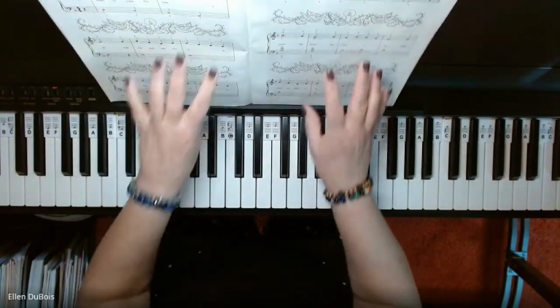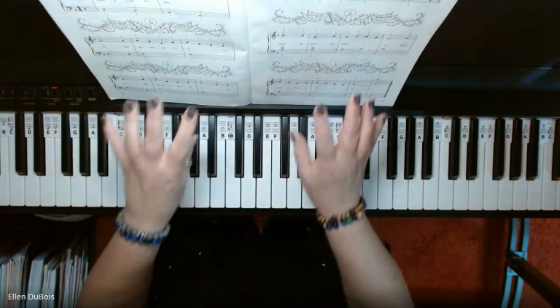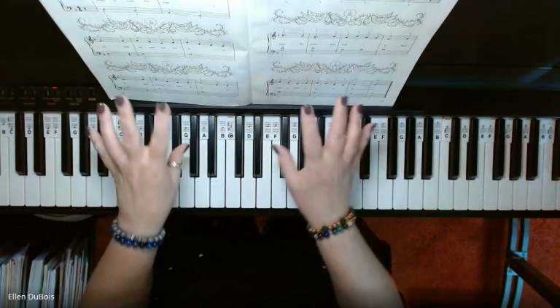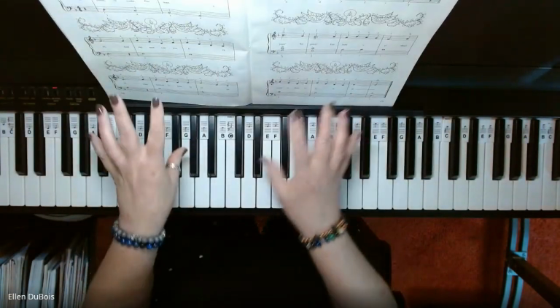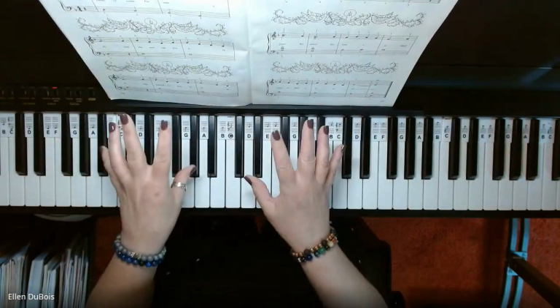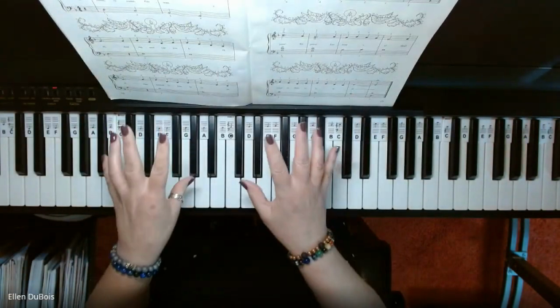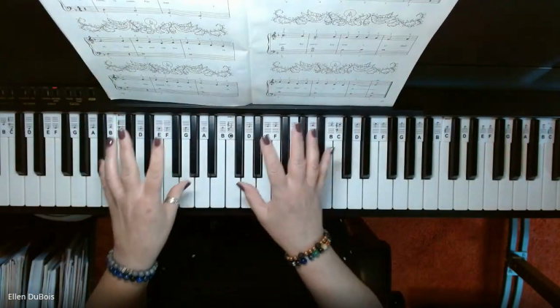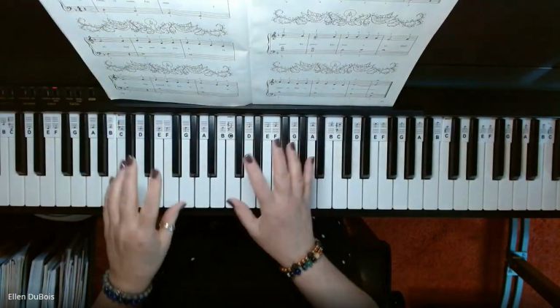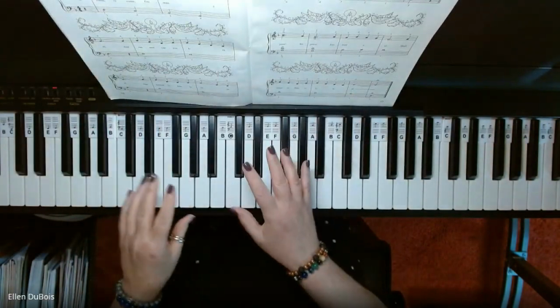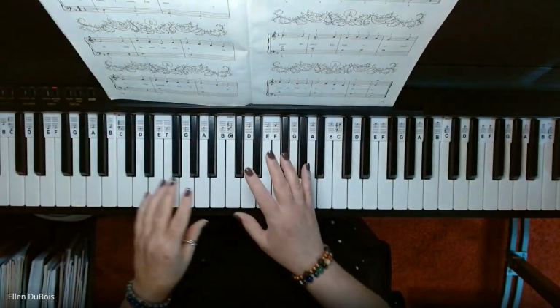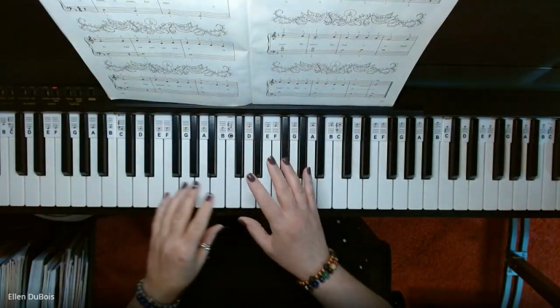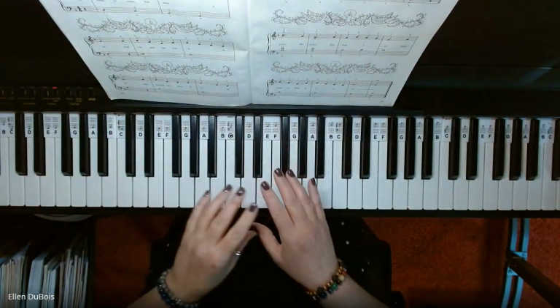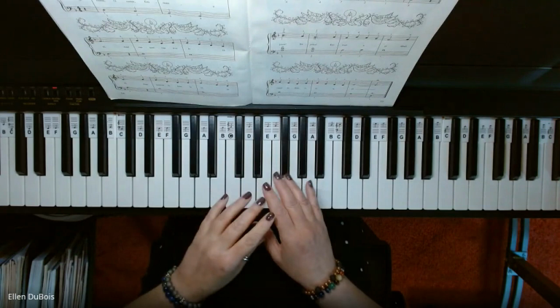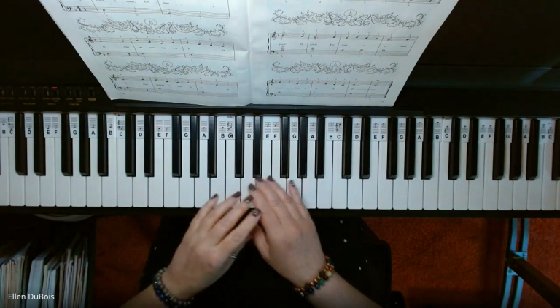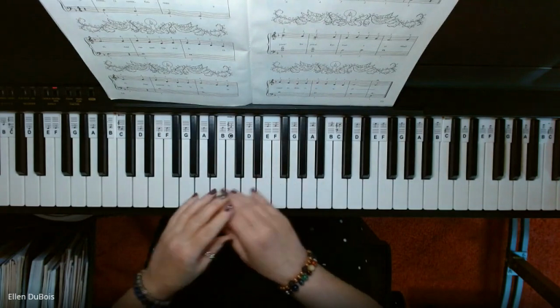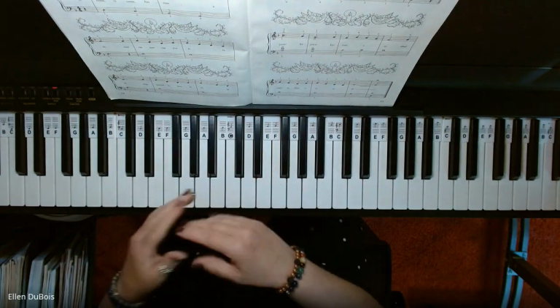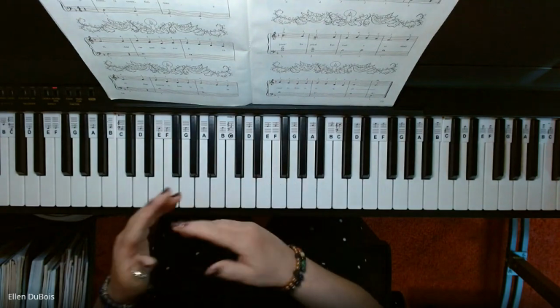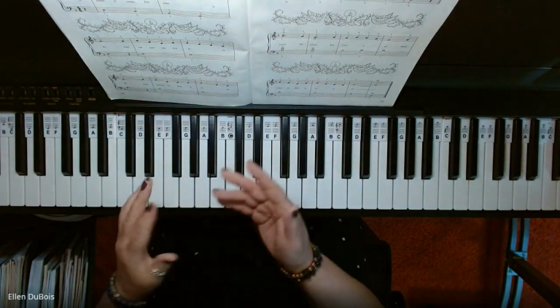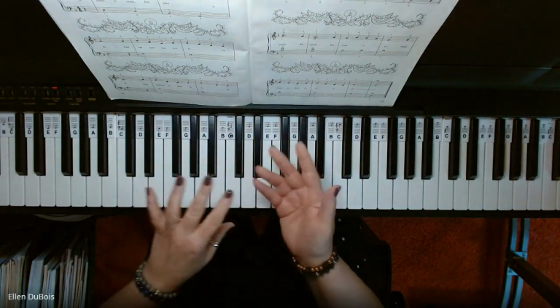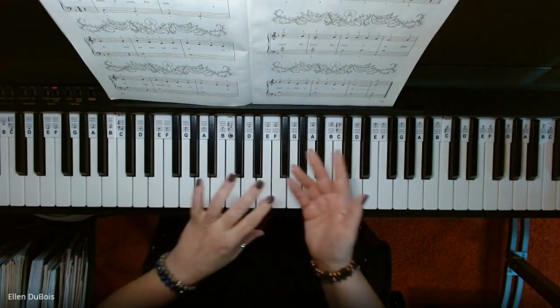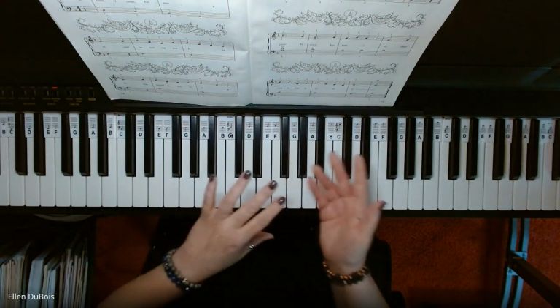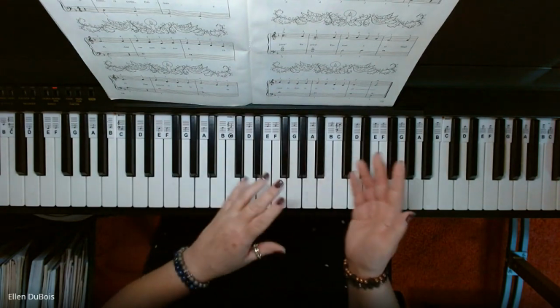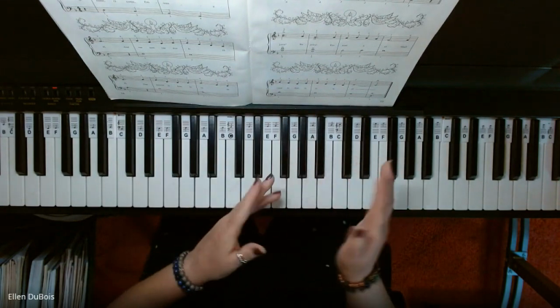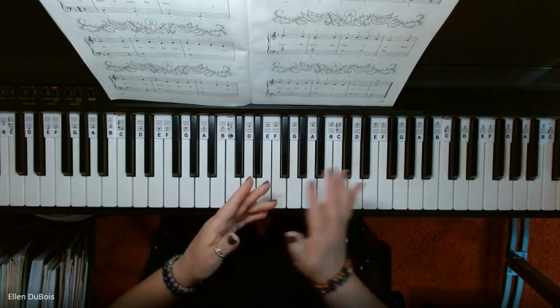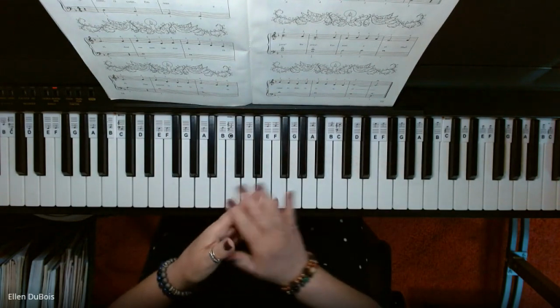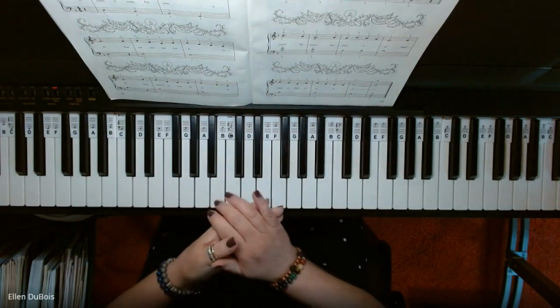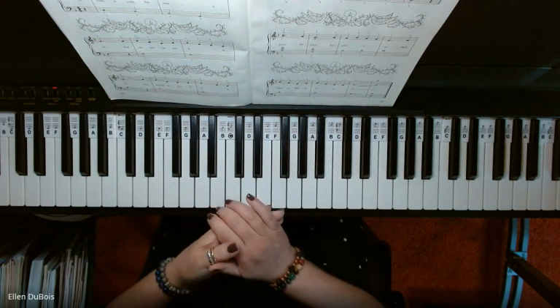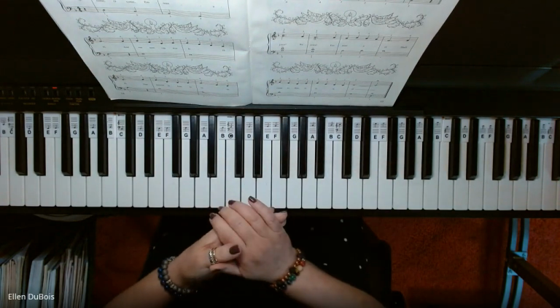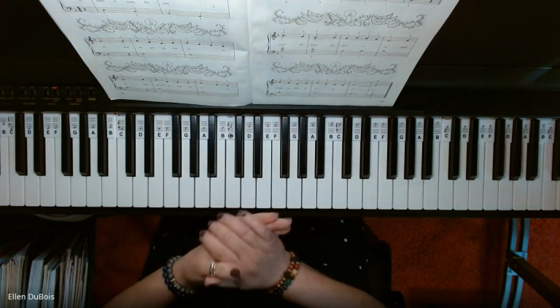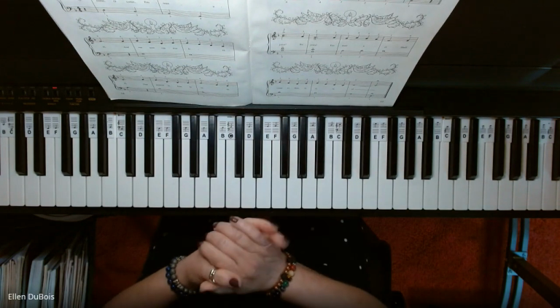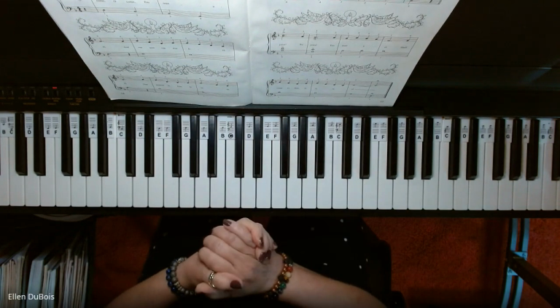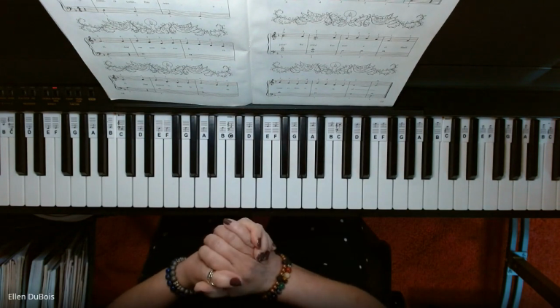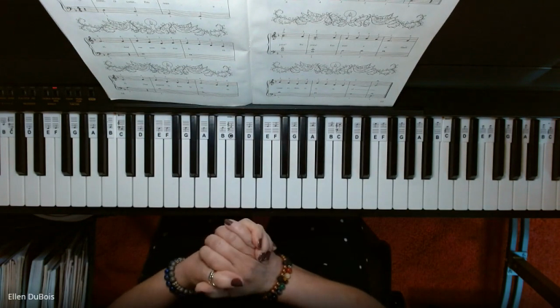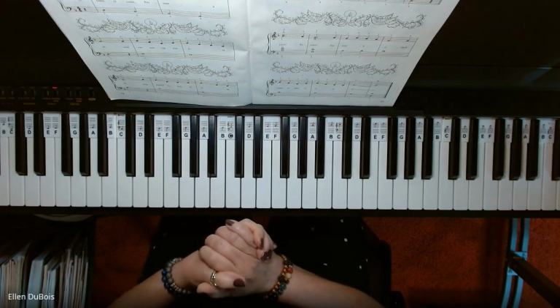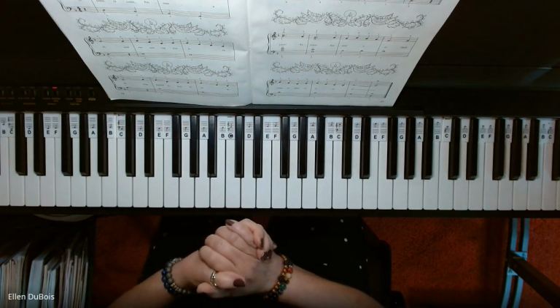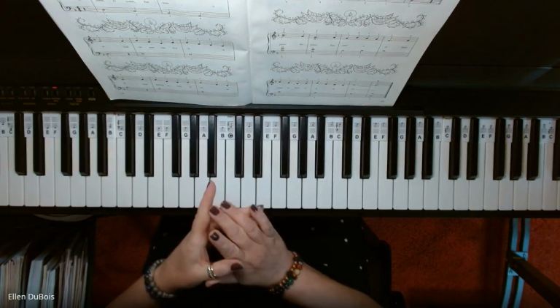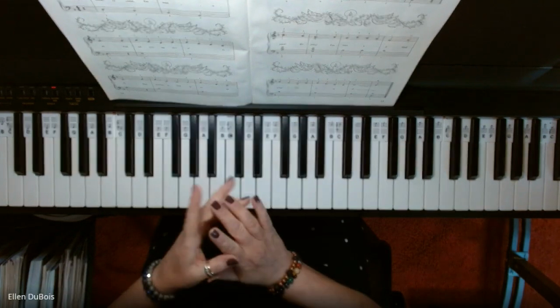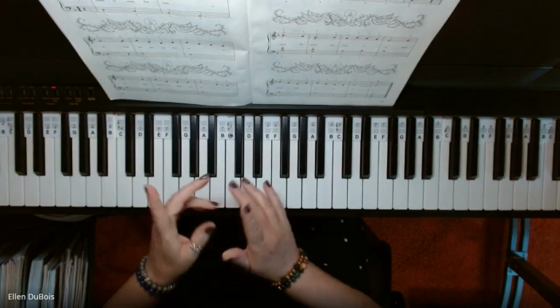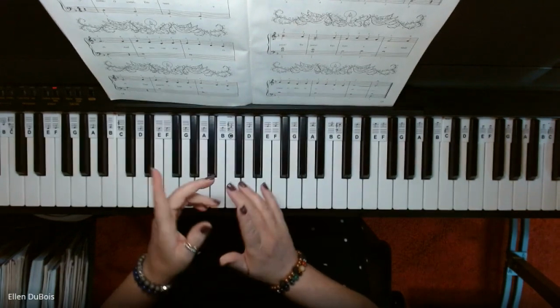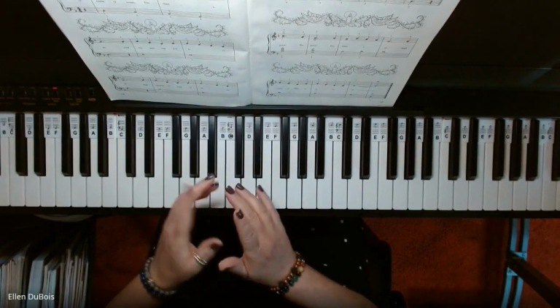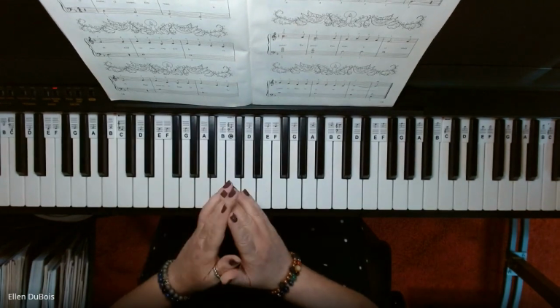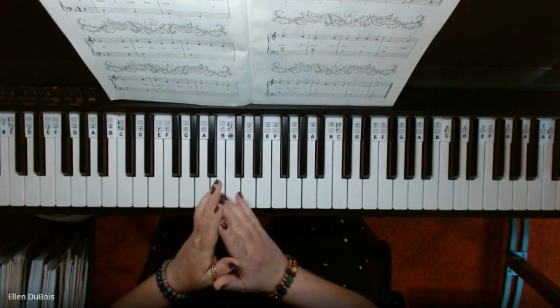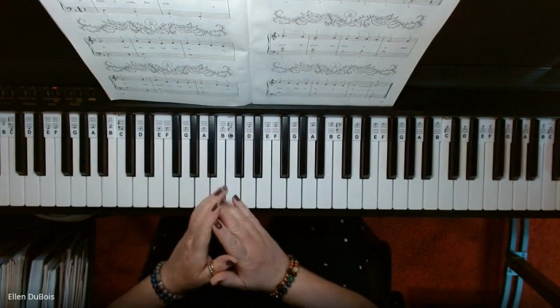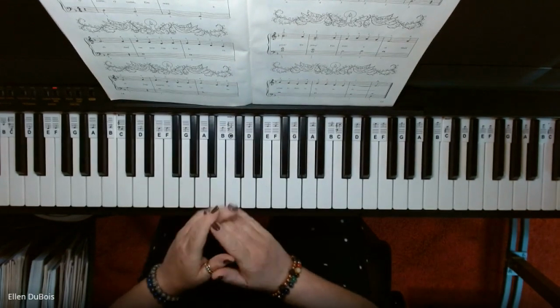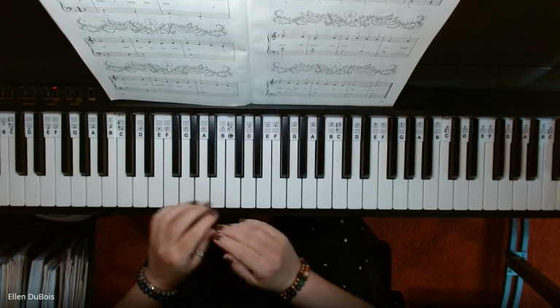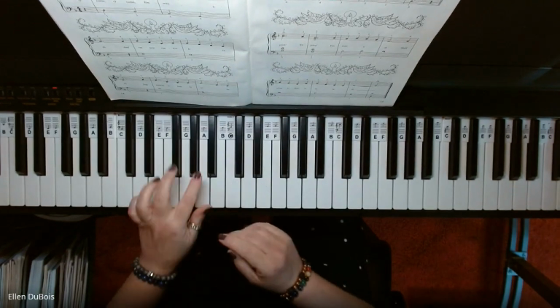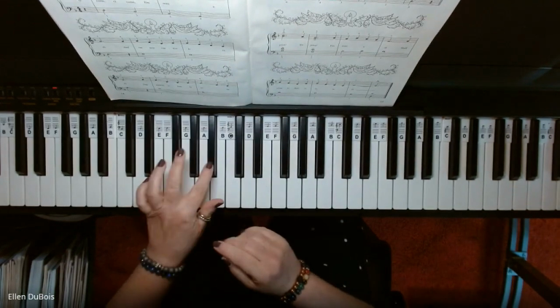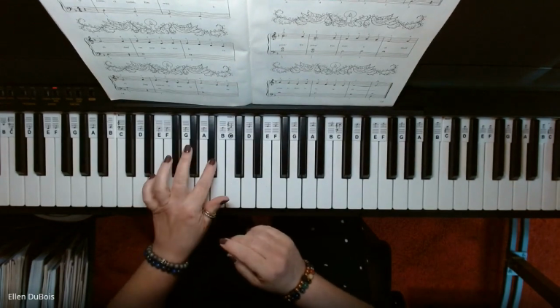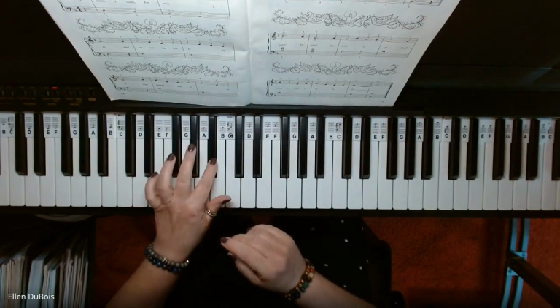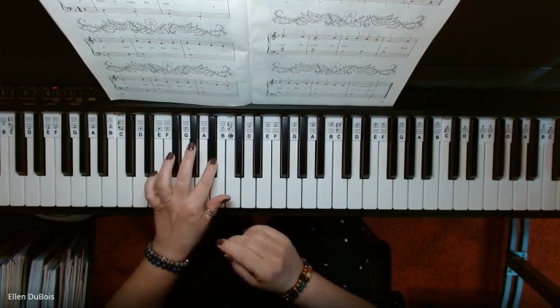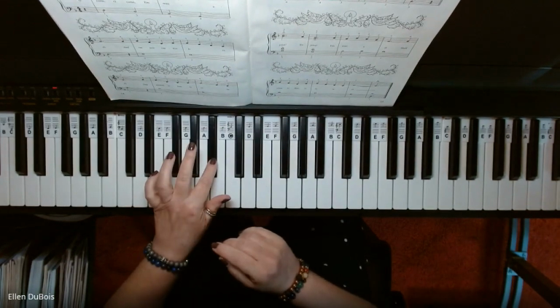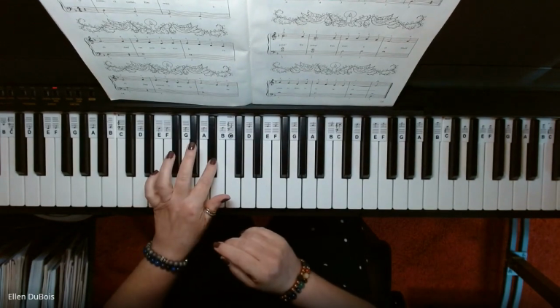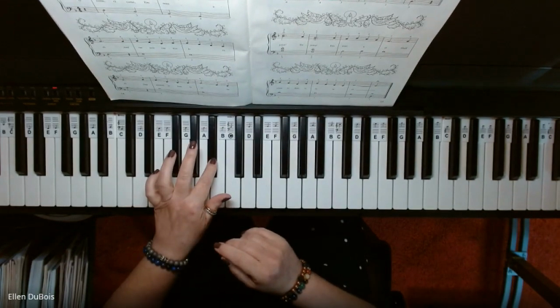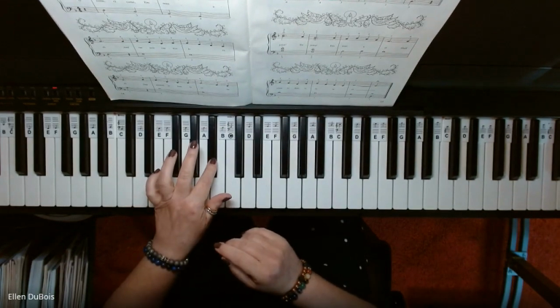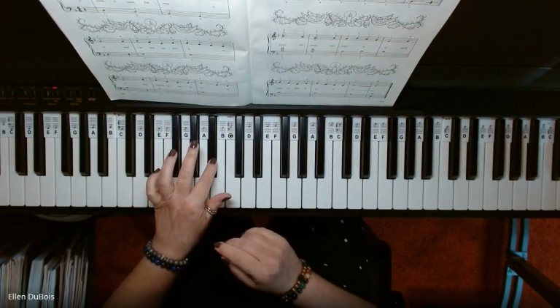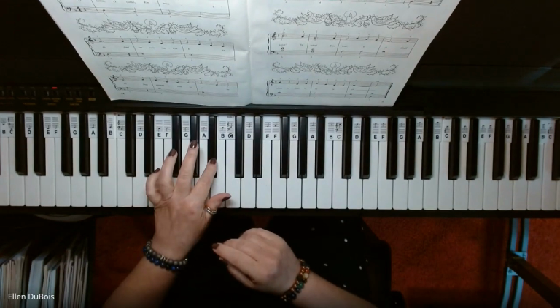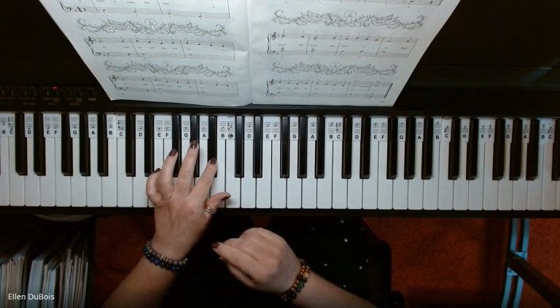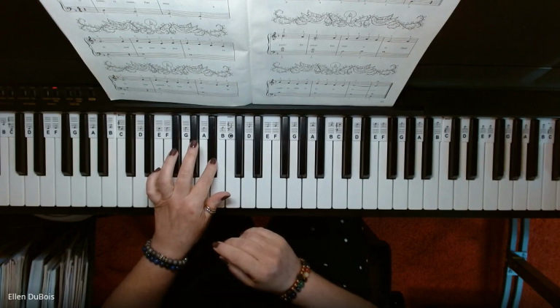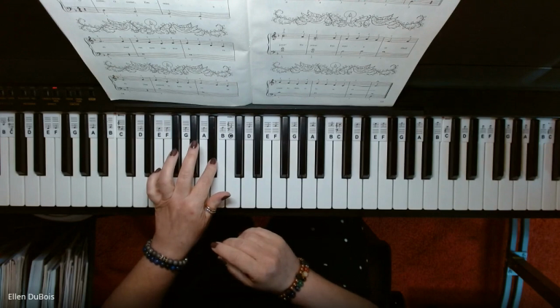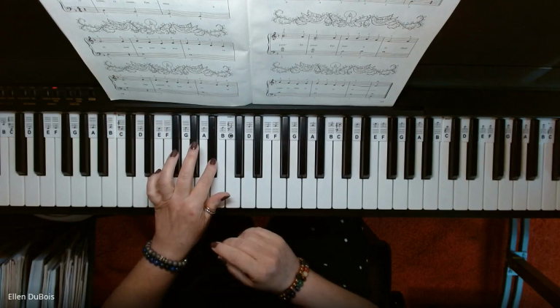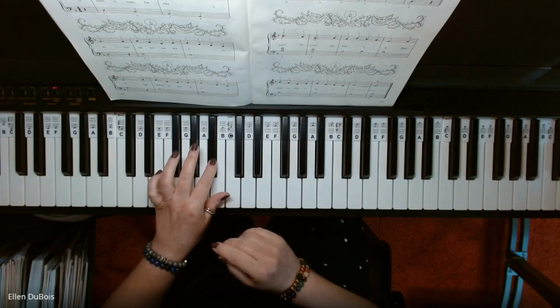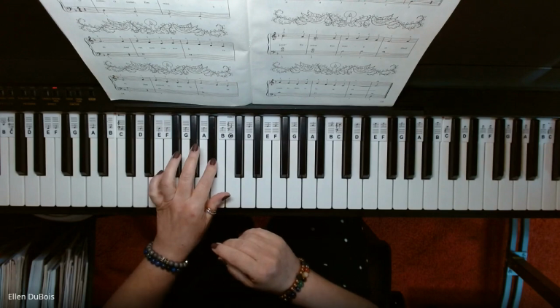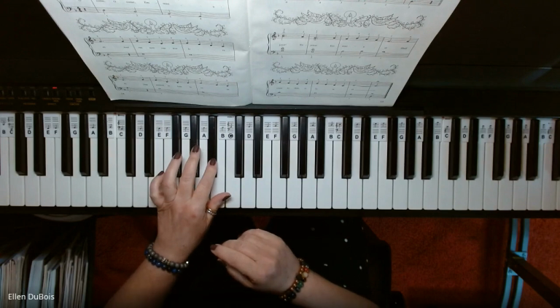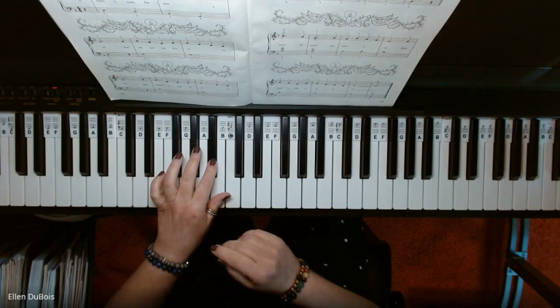This song is a nice flowing song. It also has one flat, which is a B flat. It means it's in the key of F.